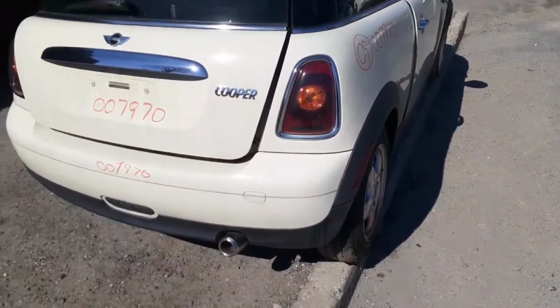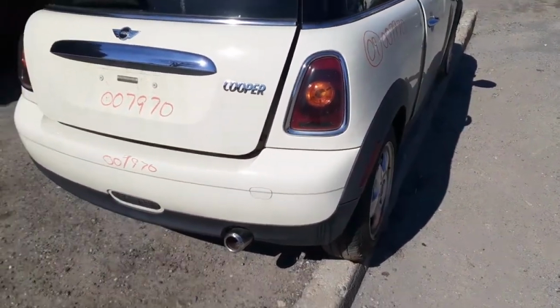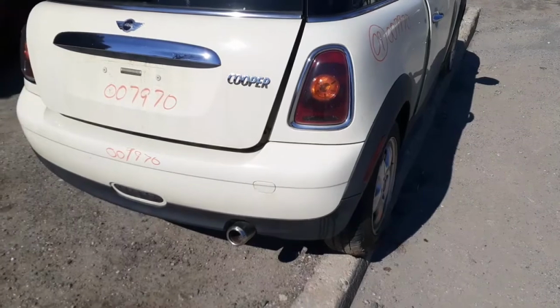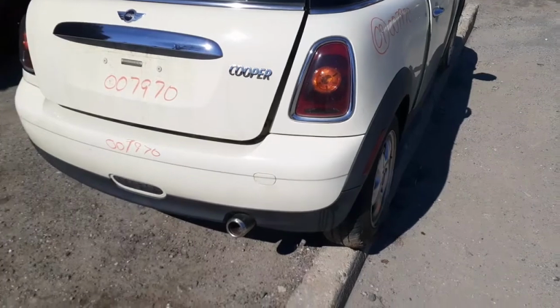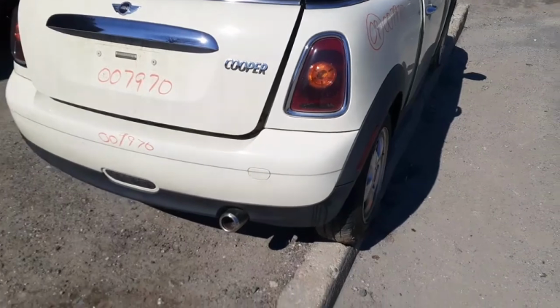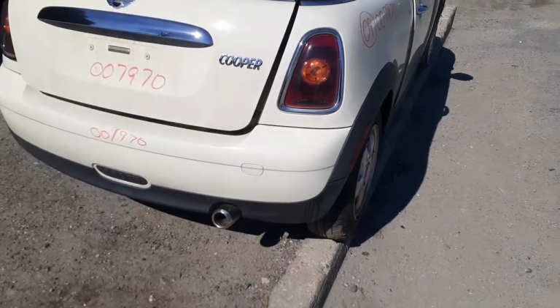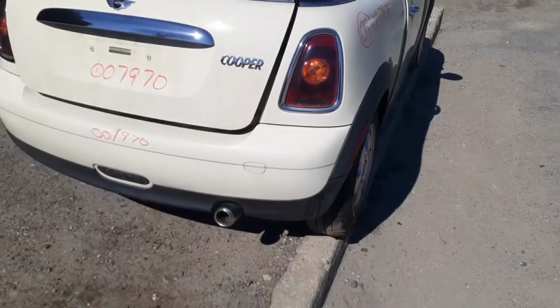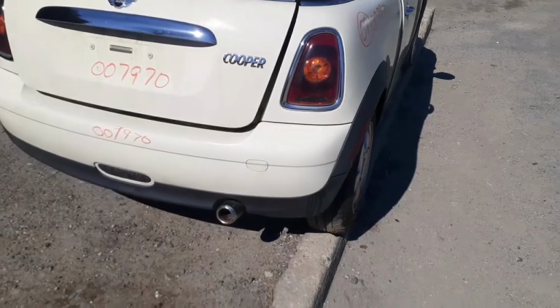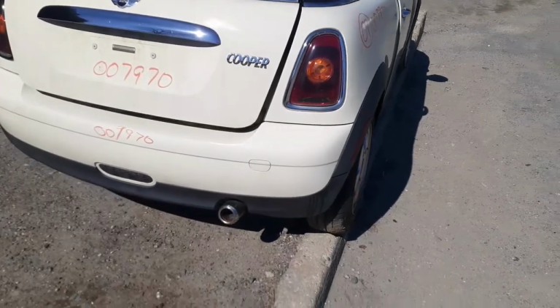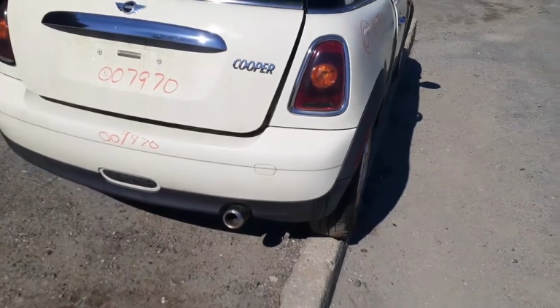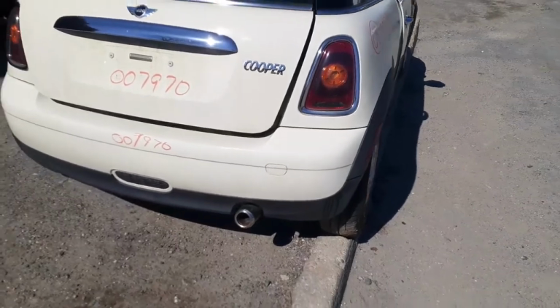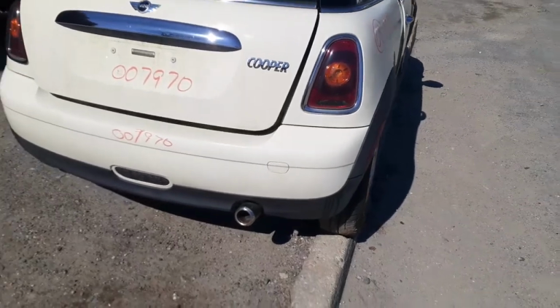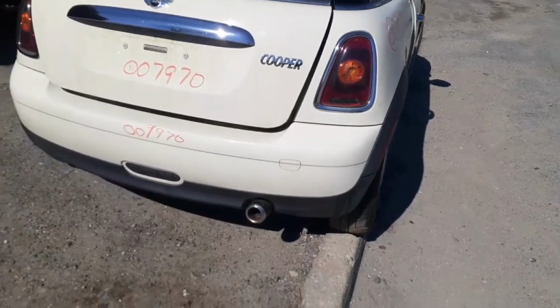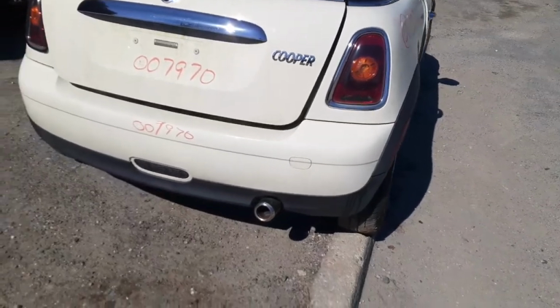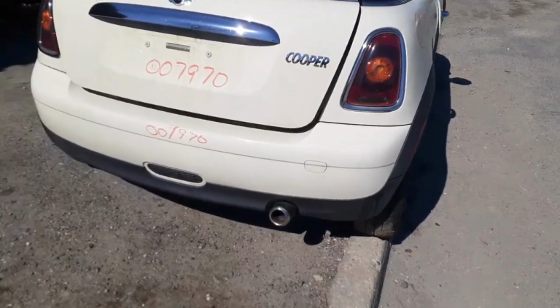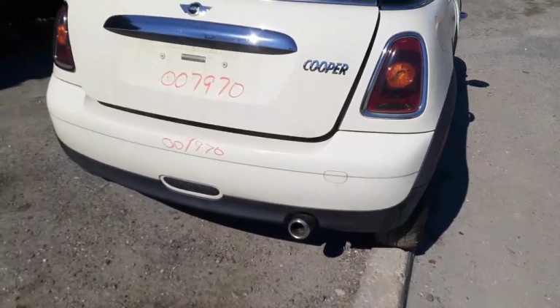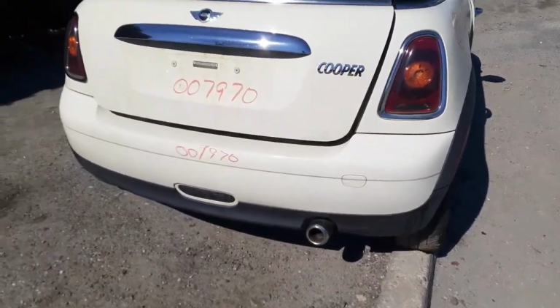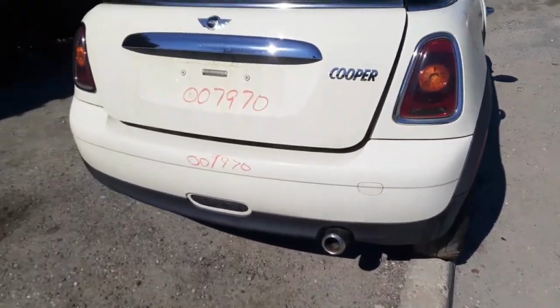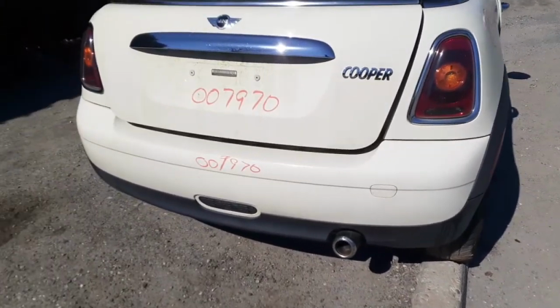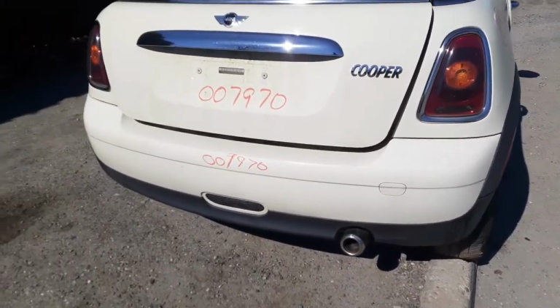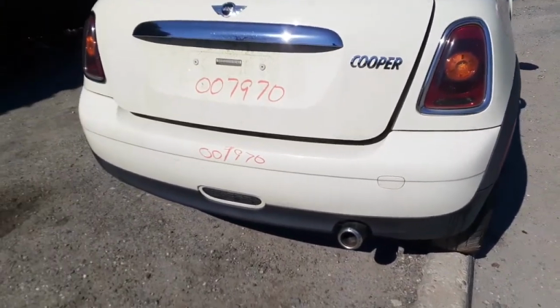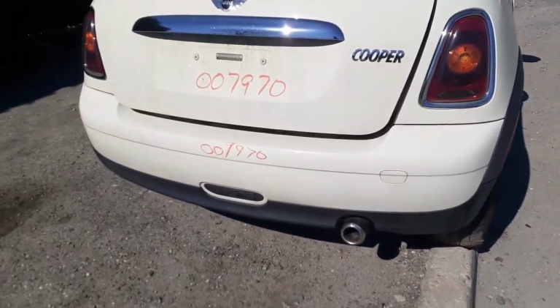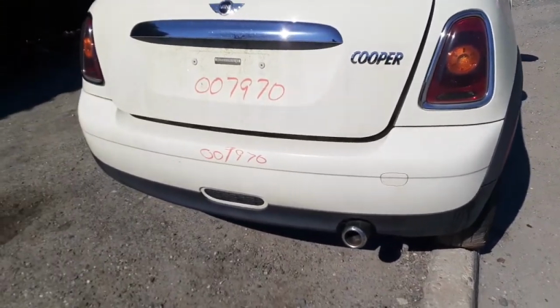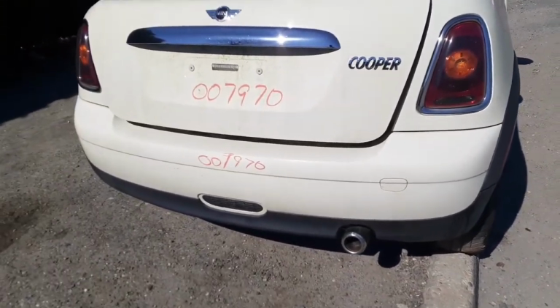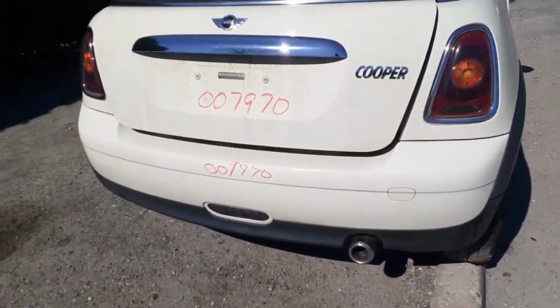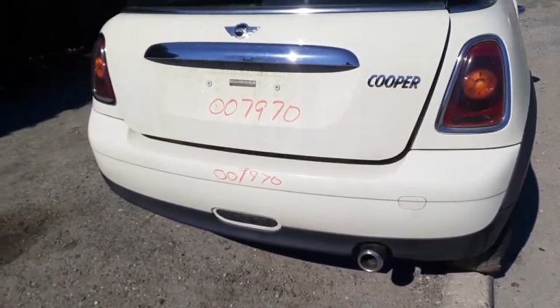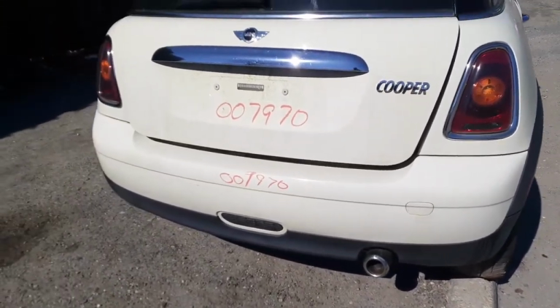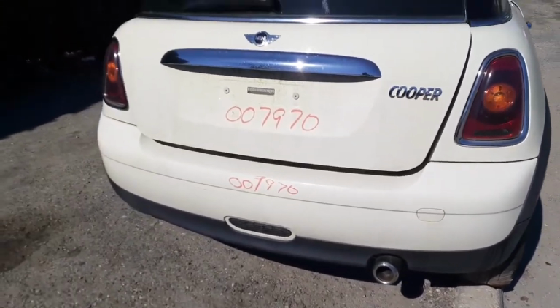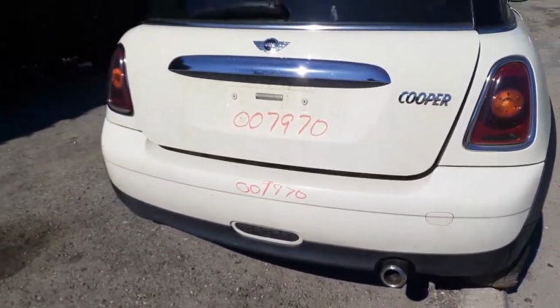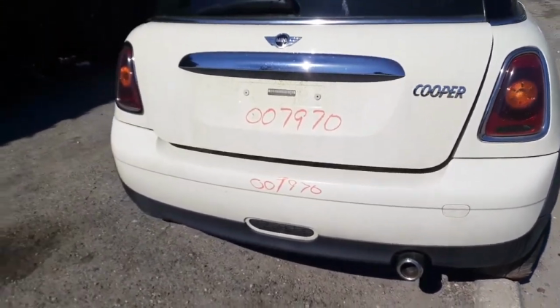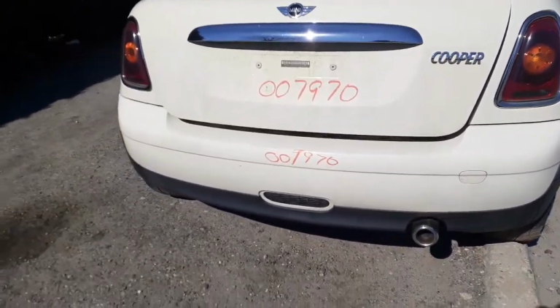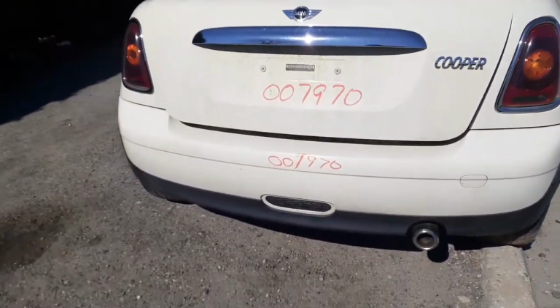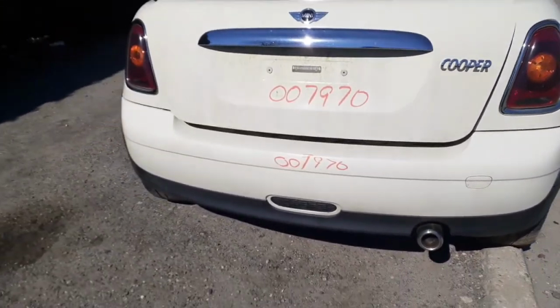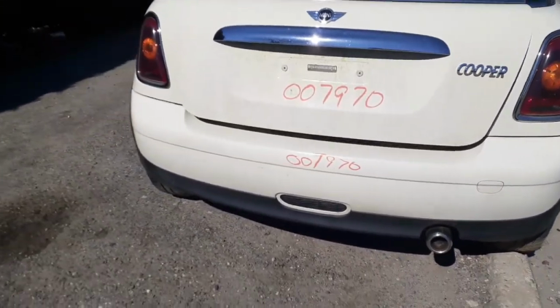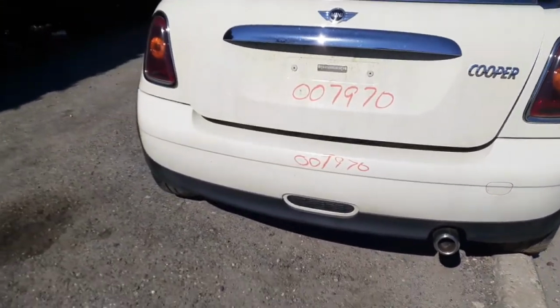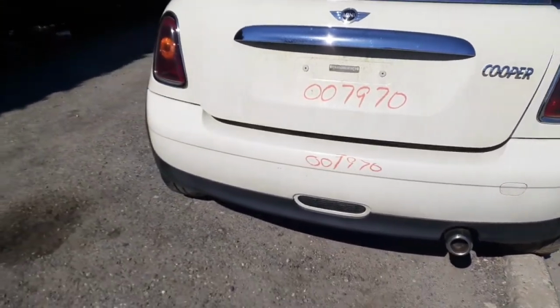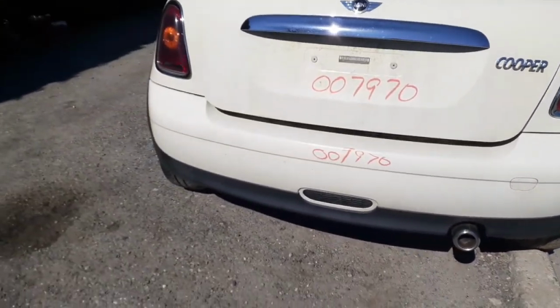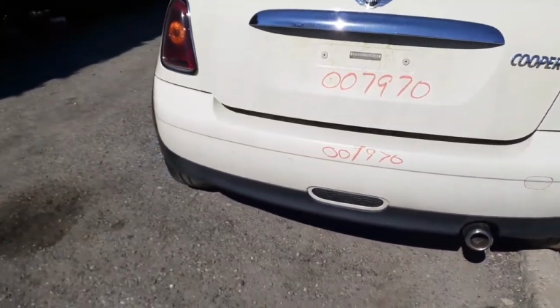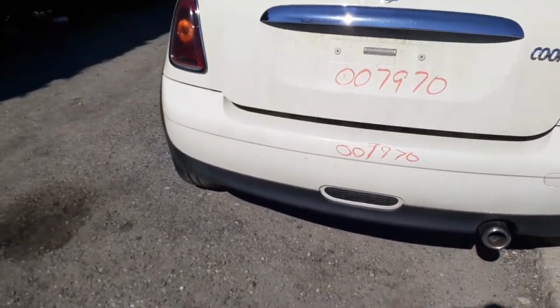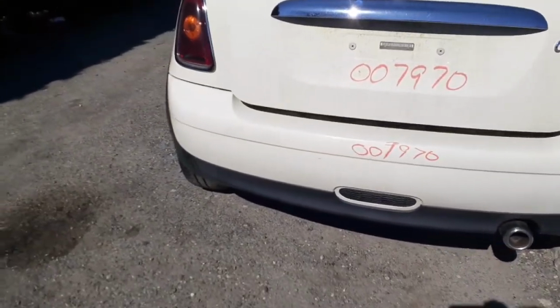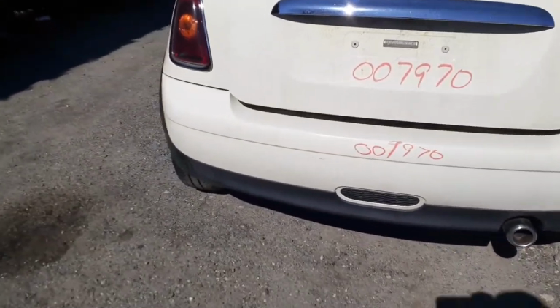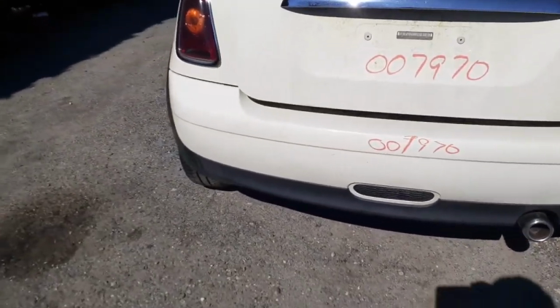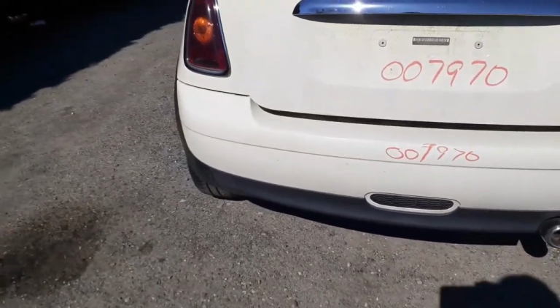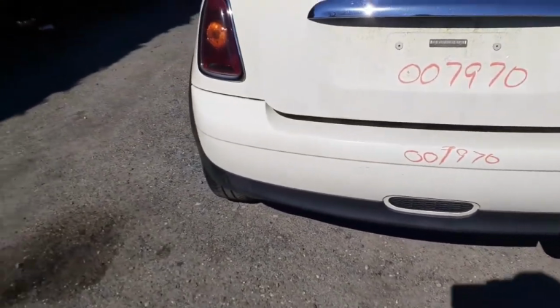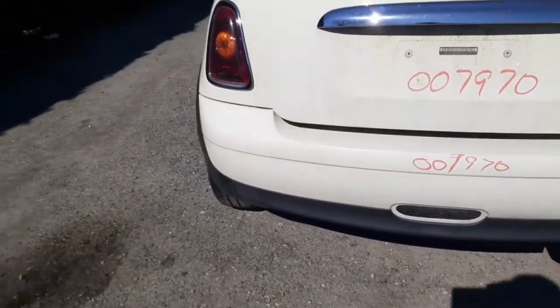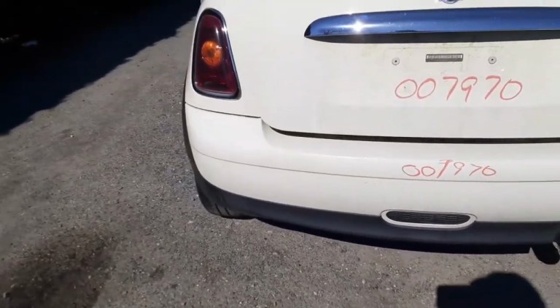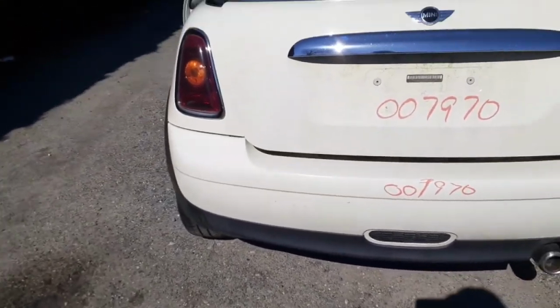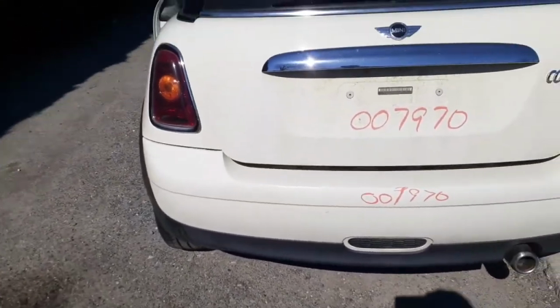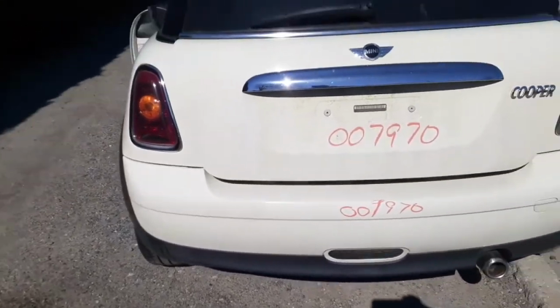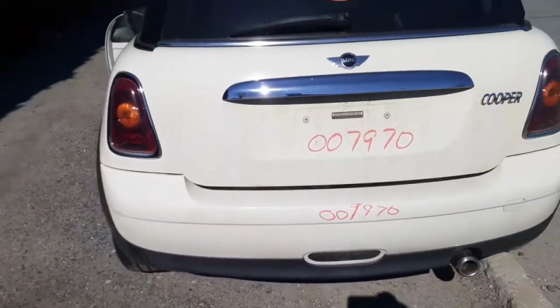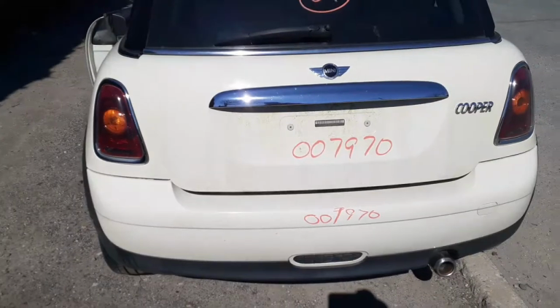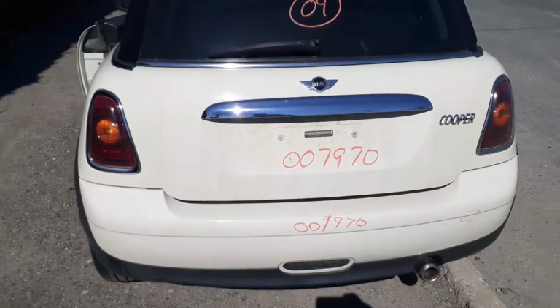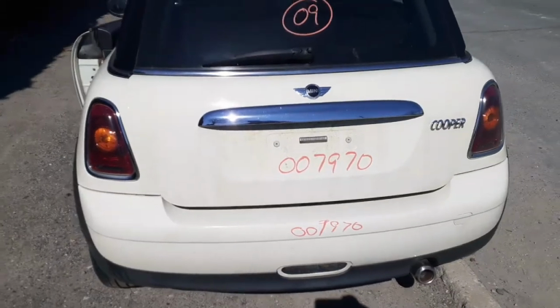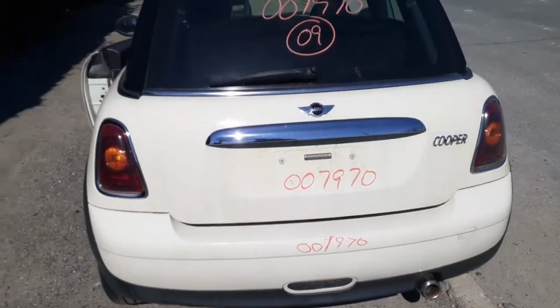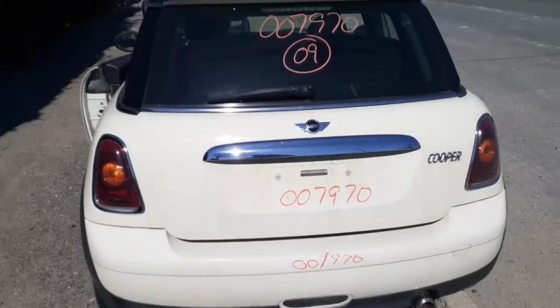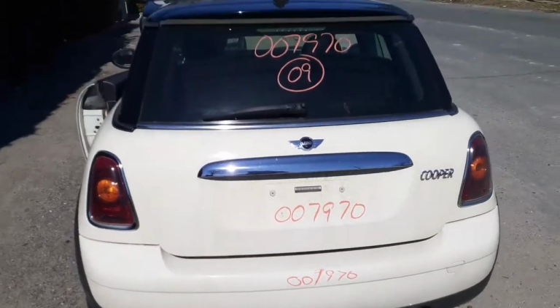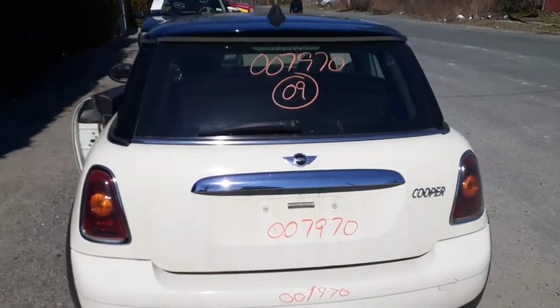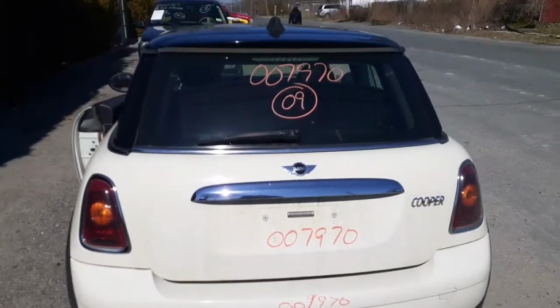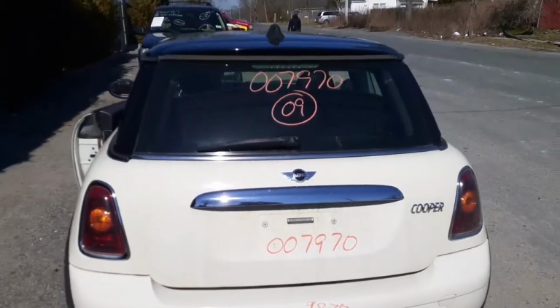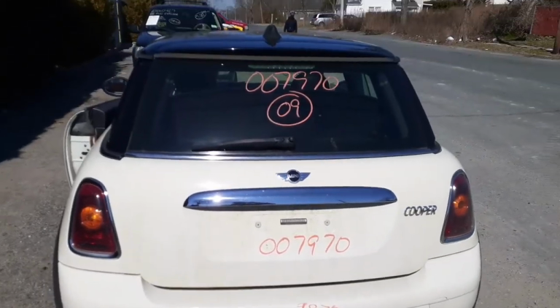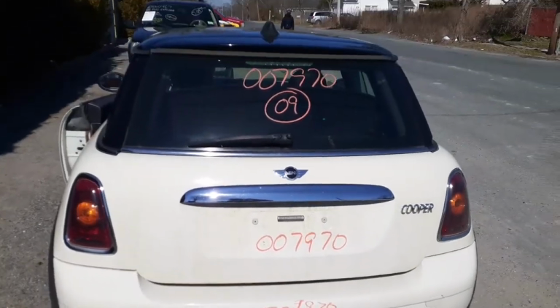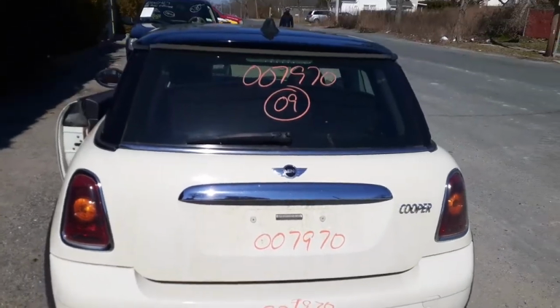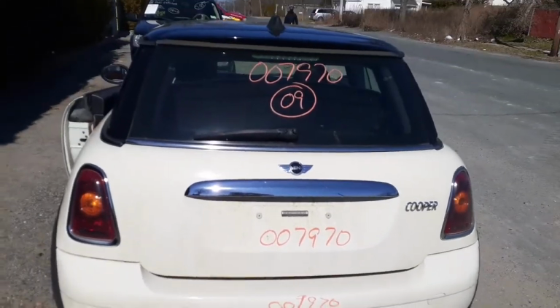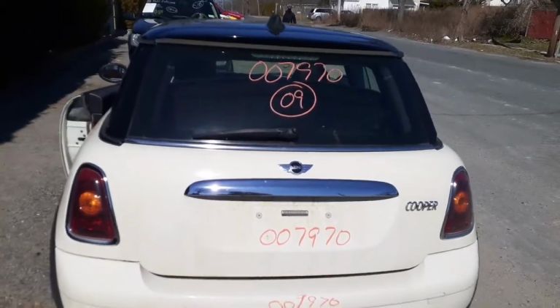It's got the taillights with the signals and the reverse lights in them. Rear bumper is nice and clean. White on the top, great texture on the bottom. Tailgate is white.